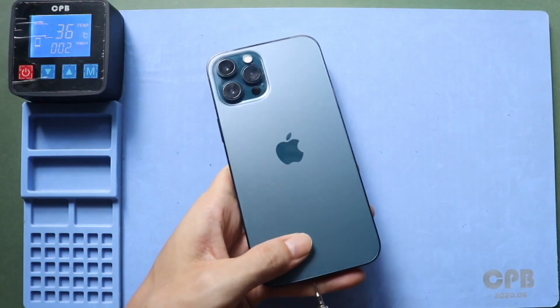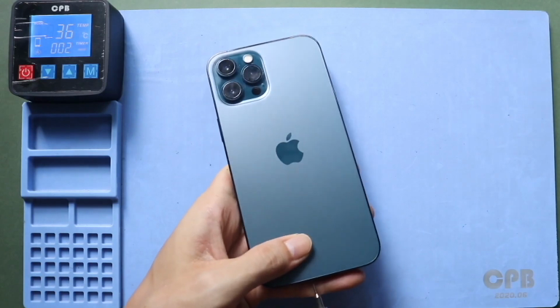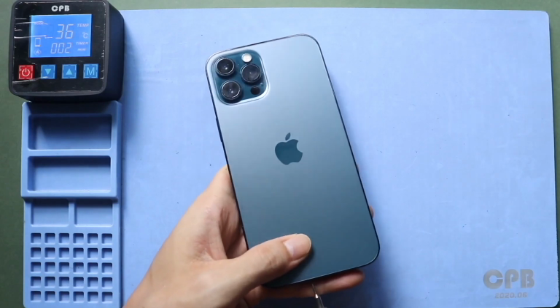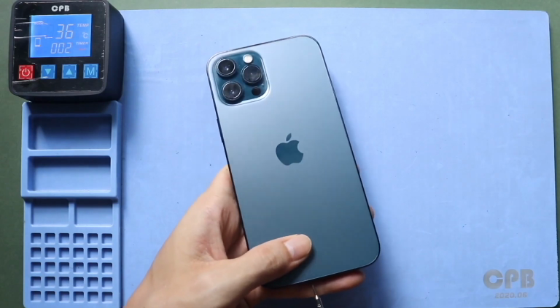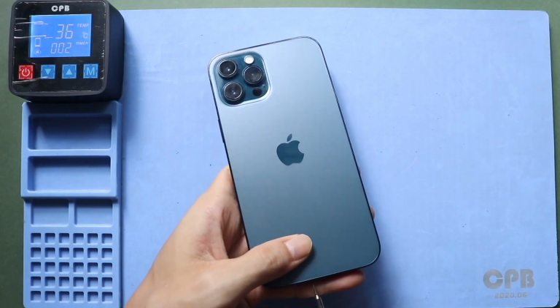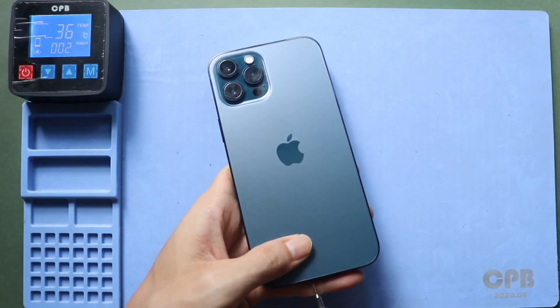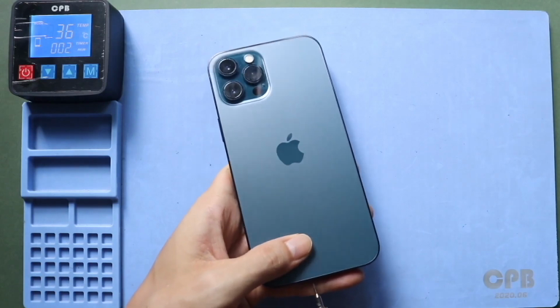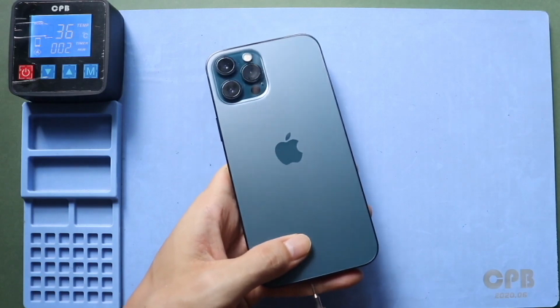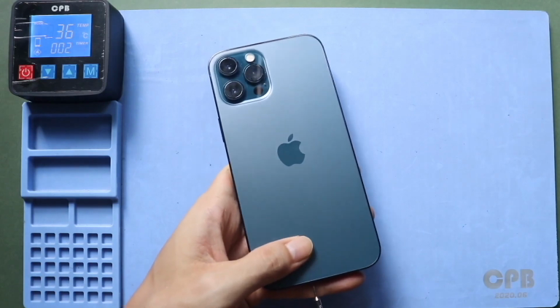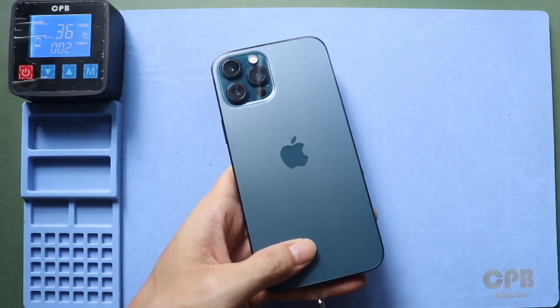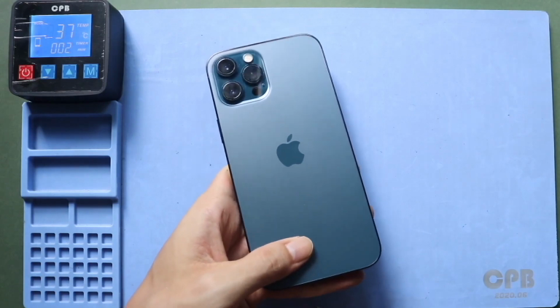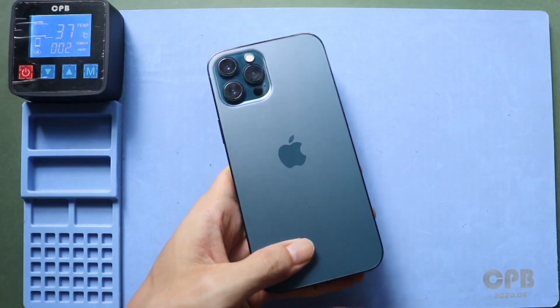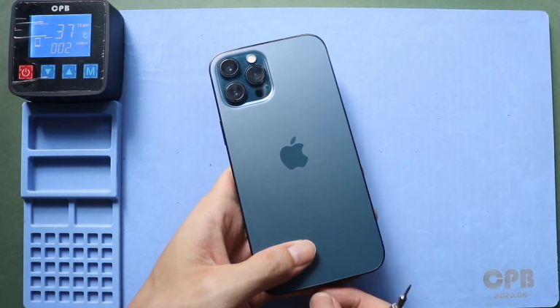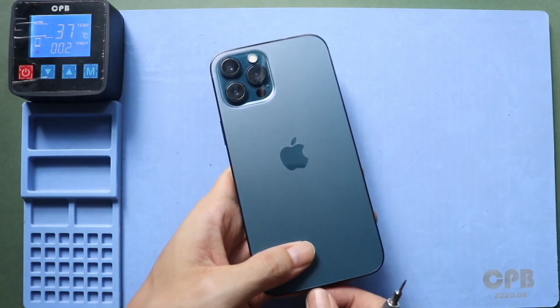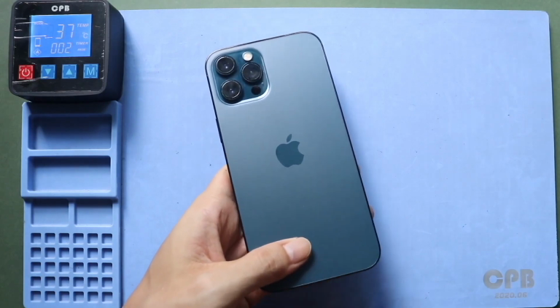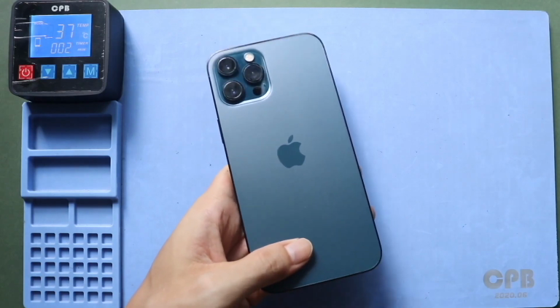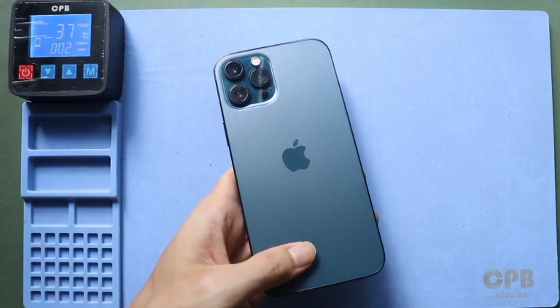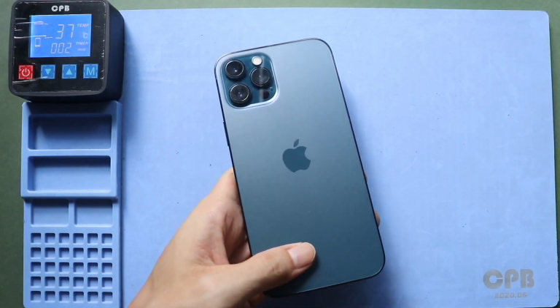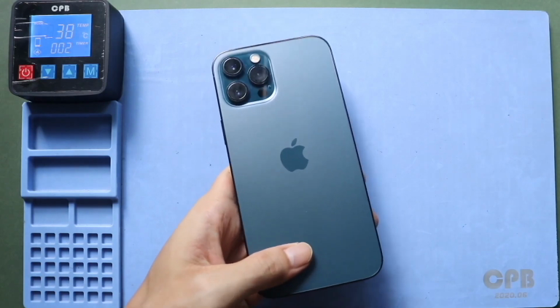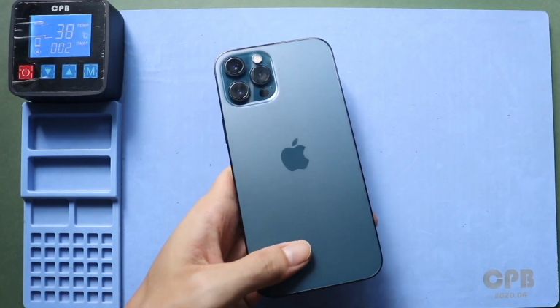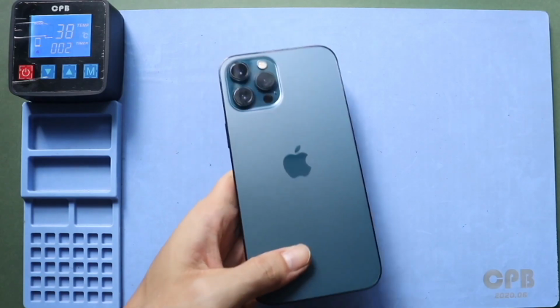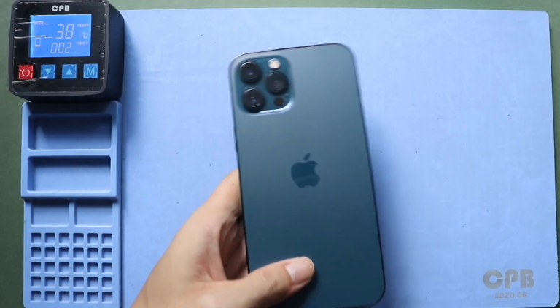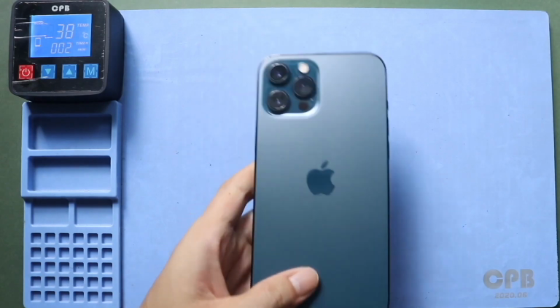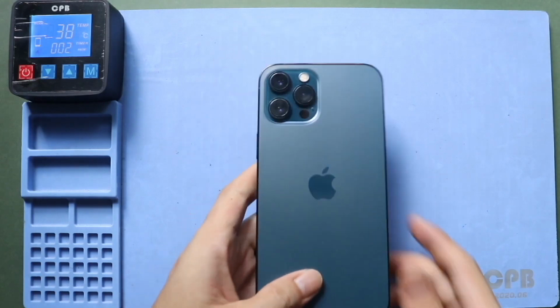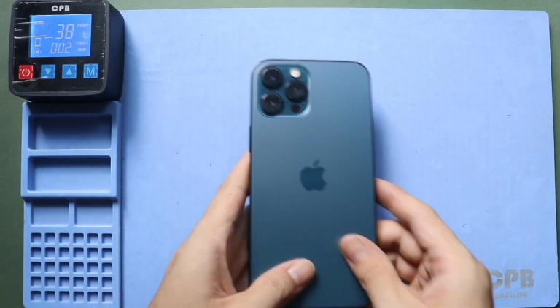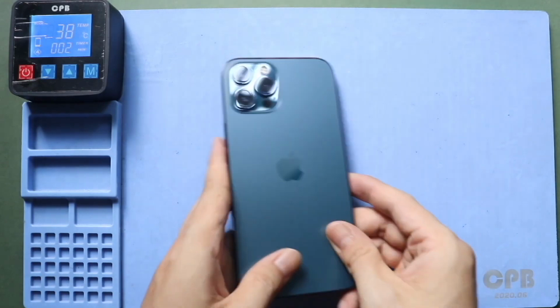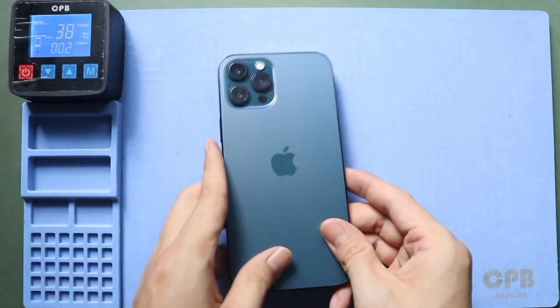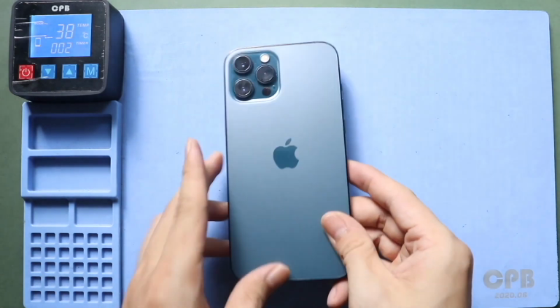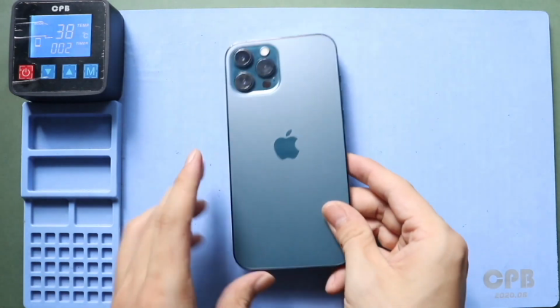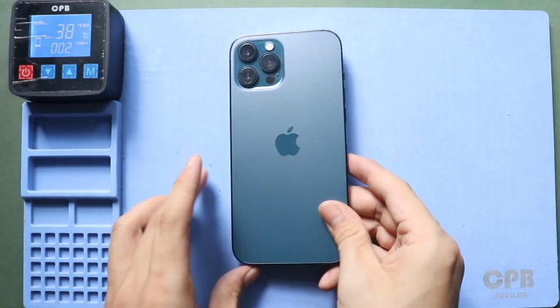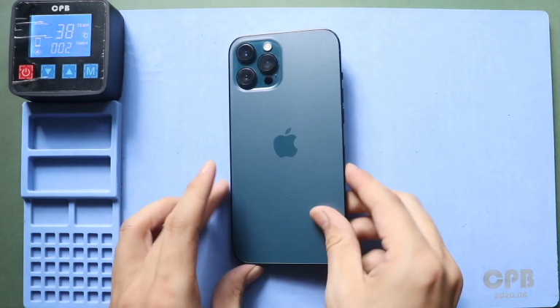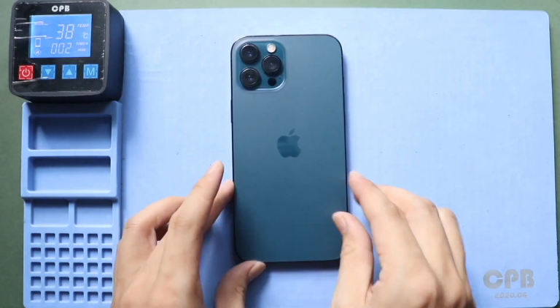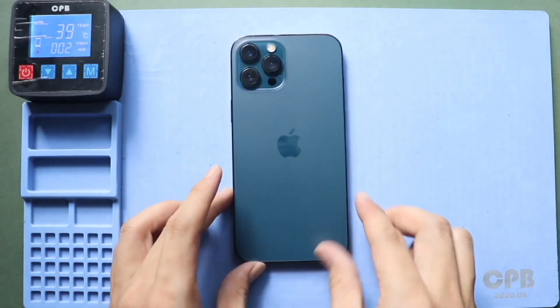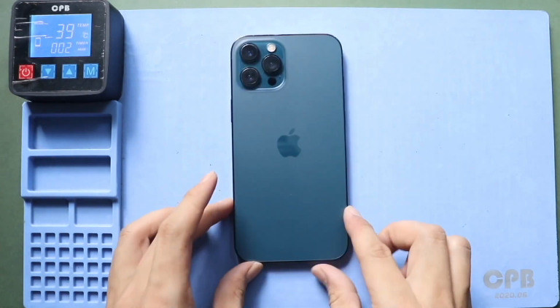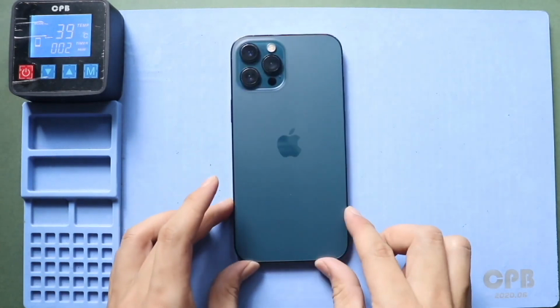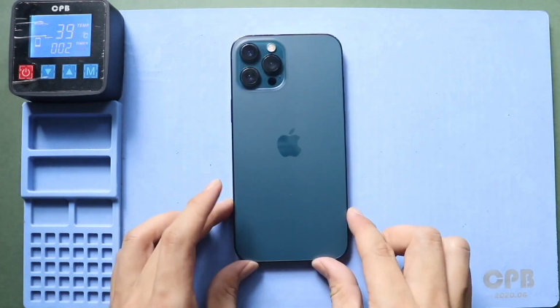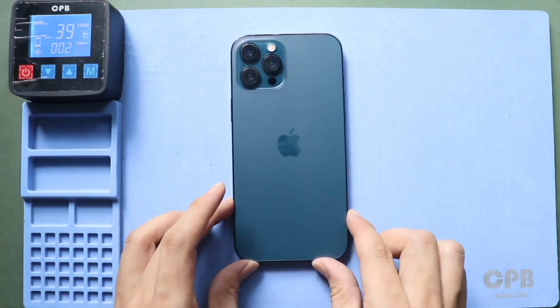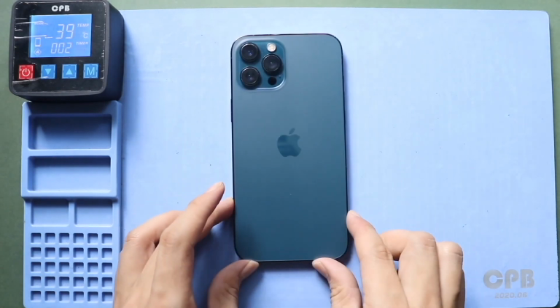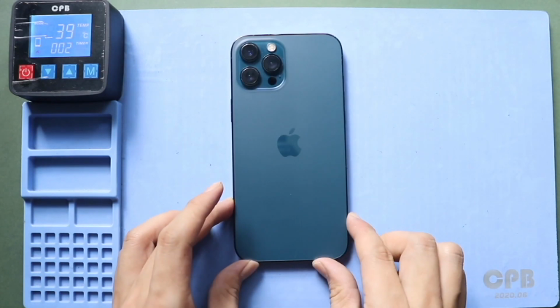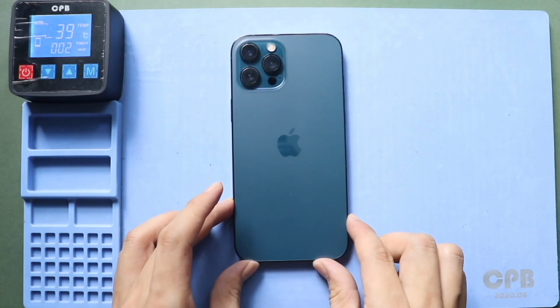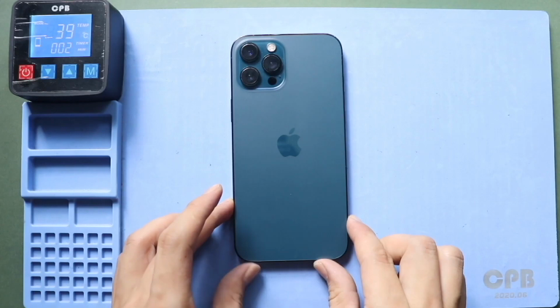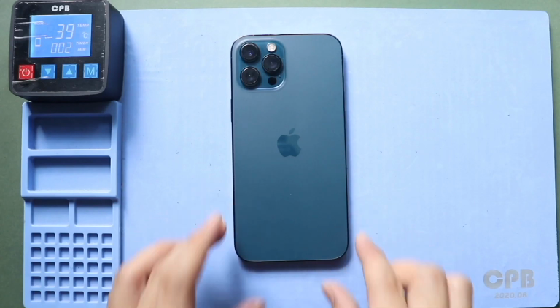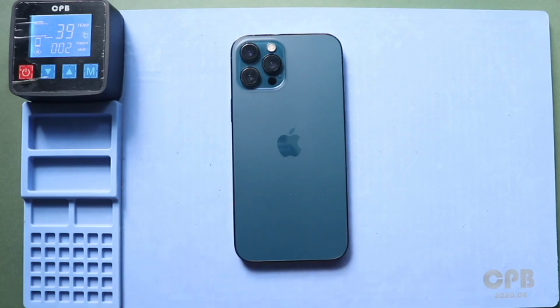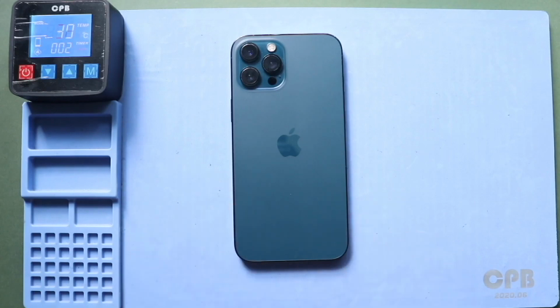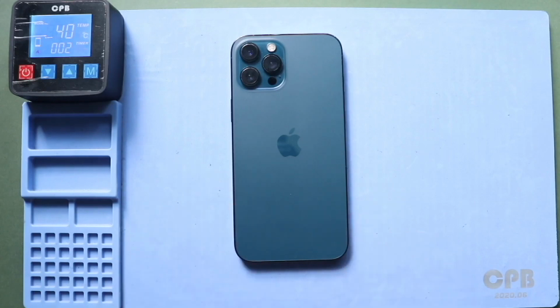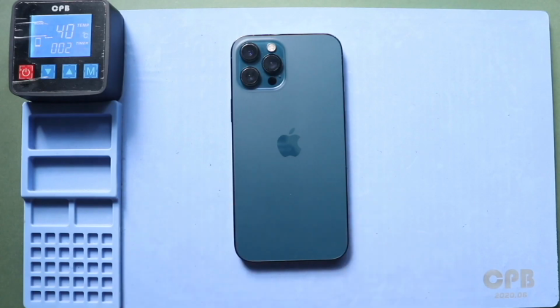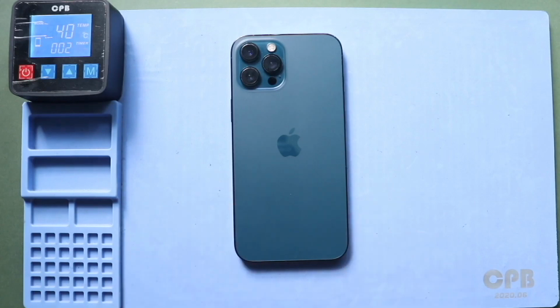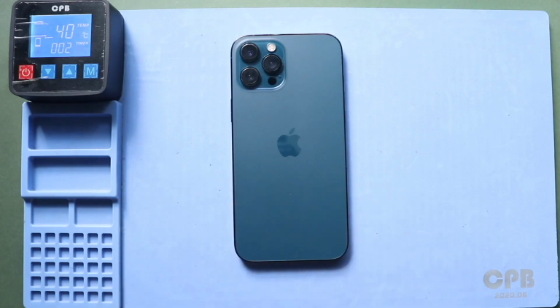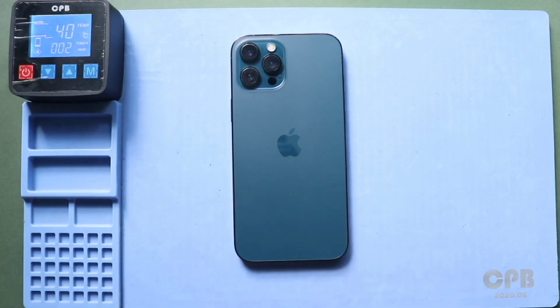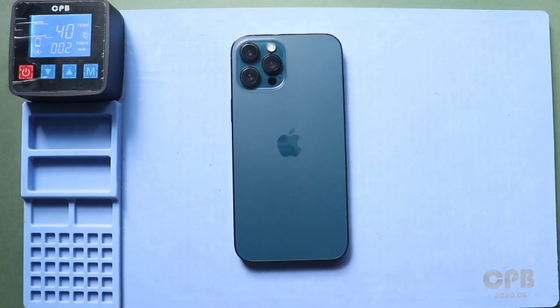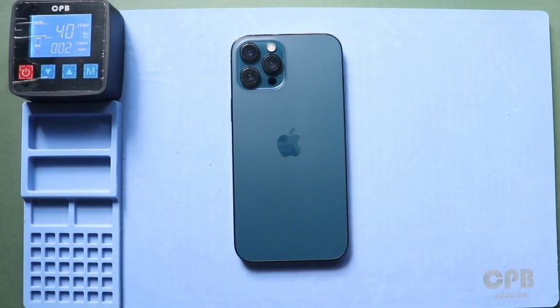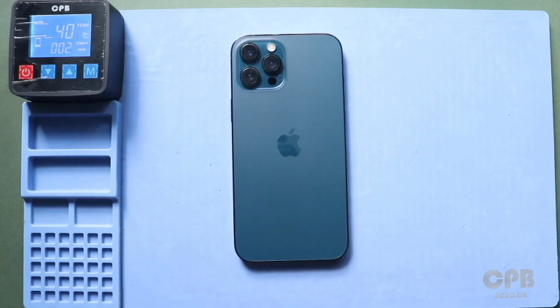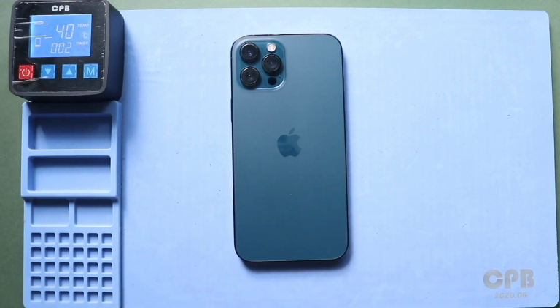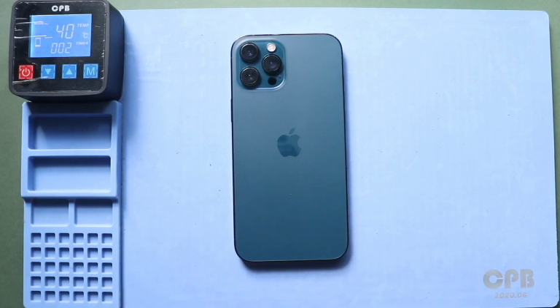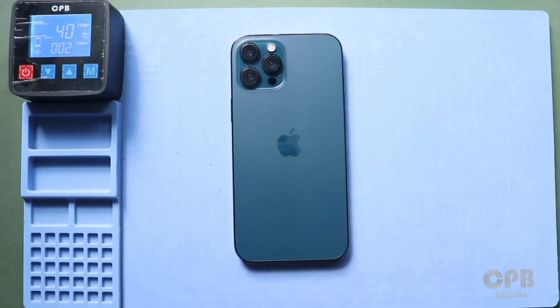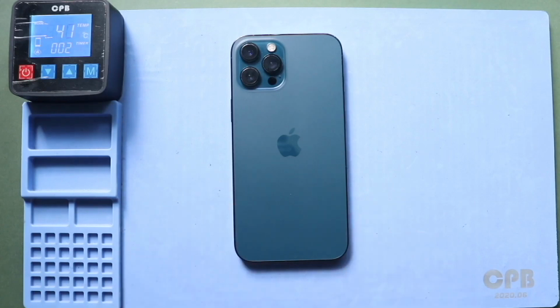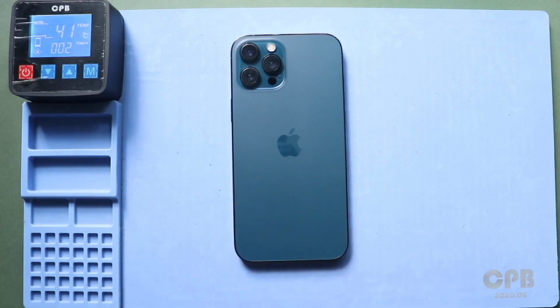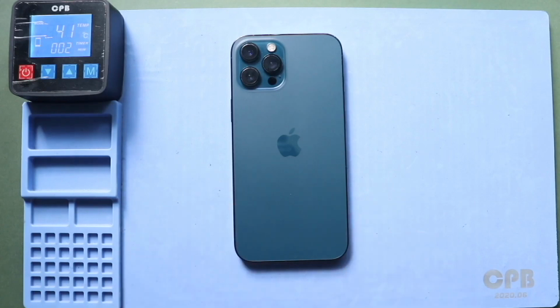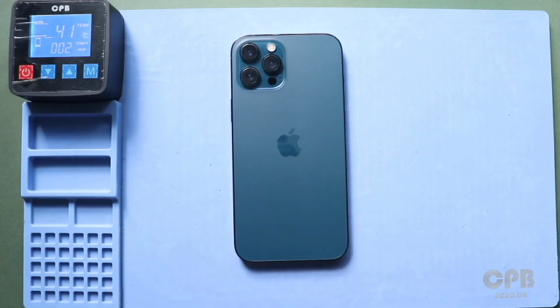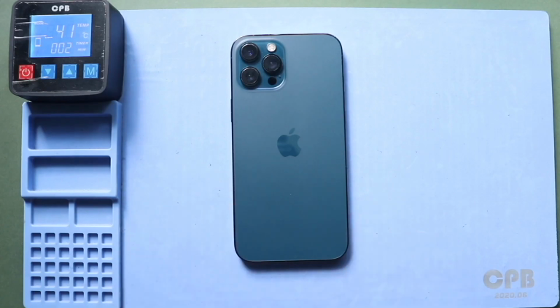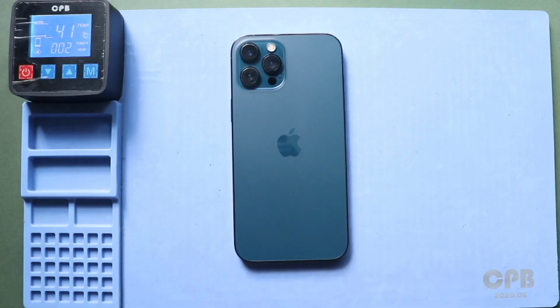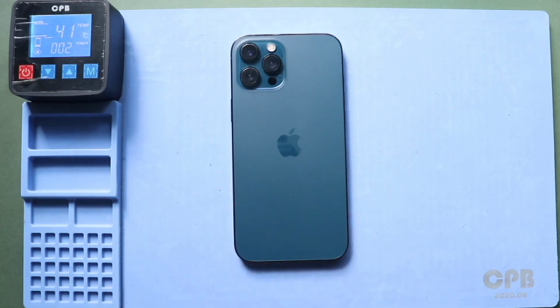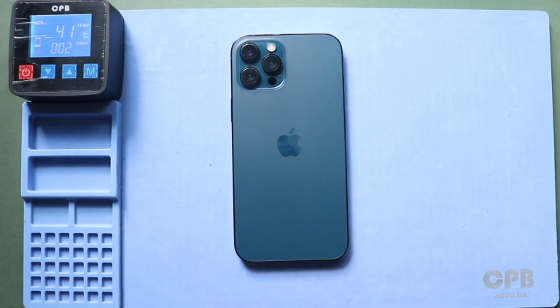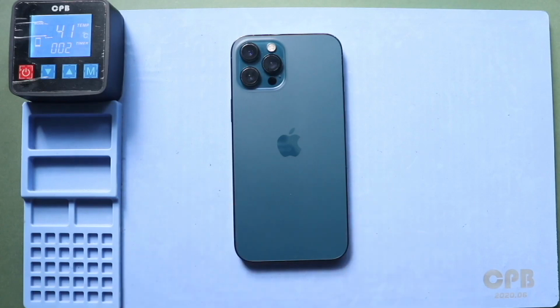First, turn off the phone and remove the SIM tray. Next, undo the two bottom screws using a pentalobe screwdriver.